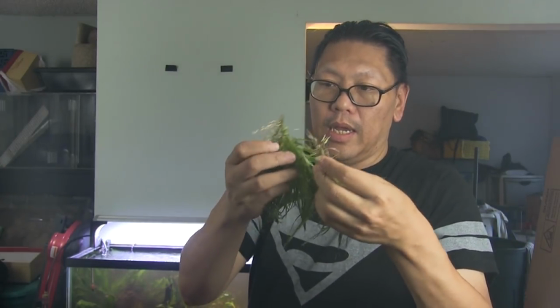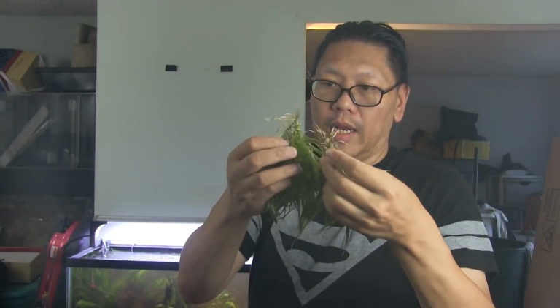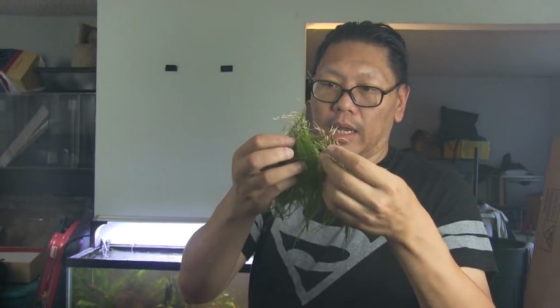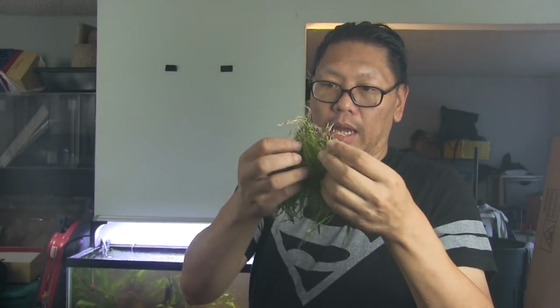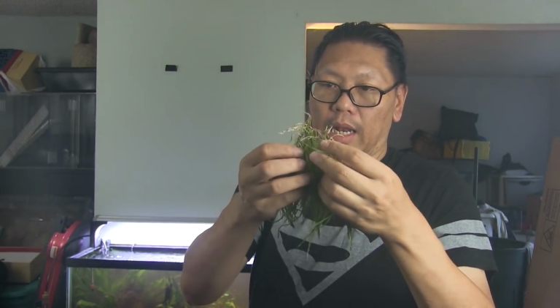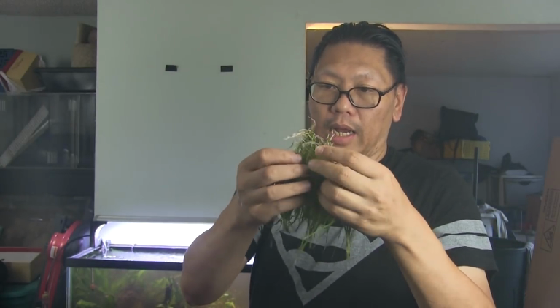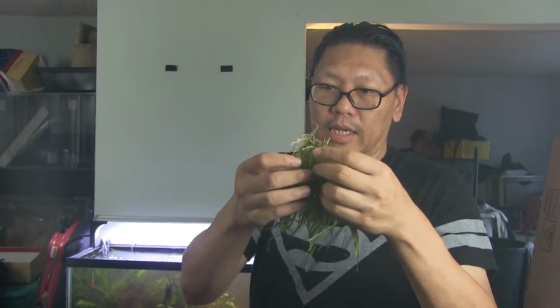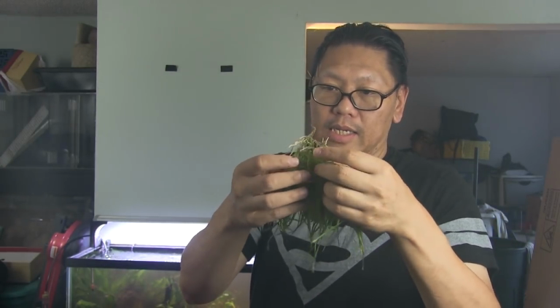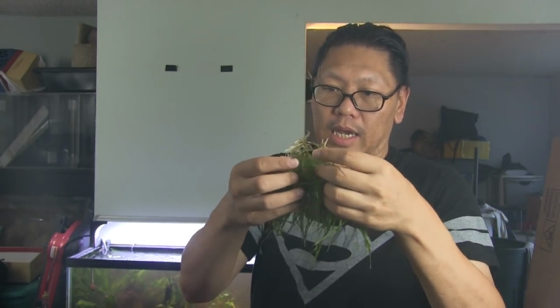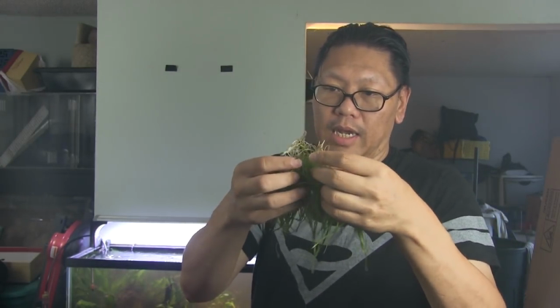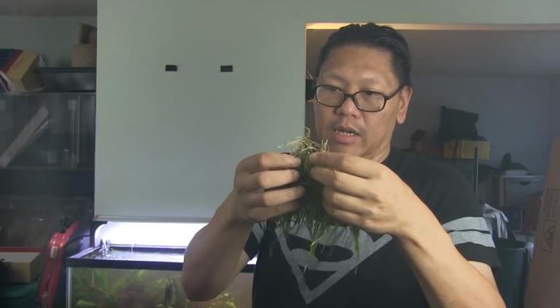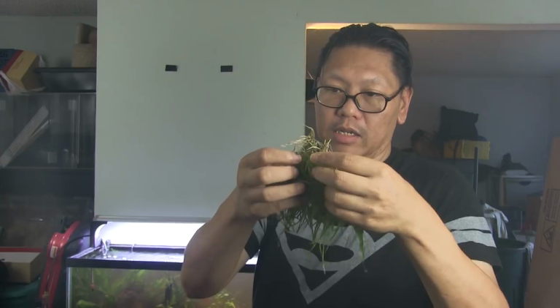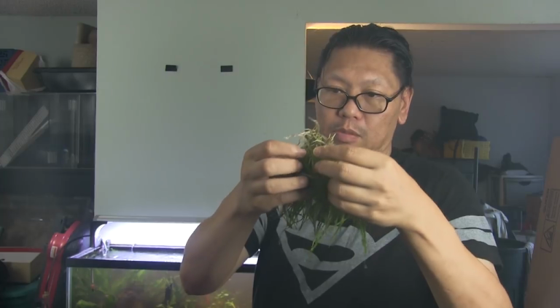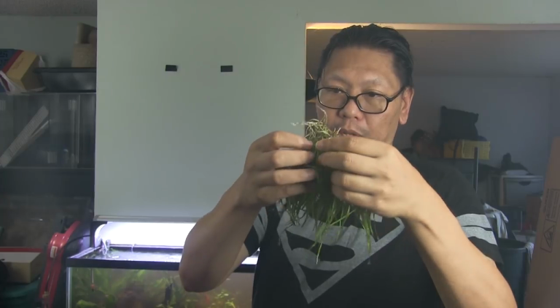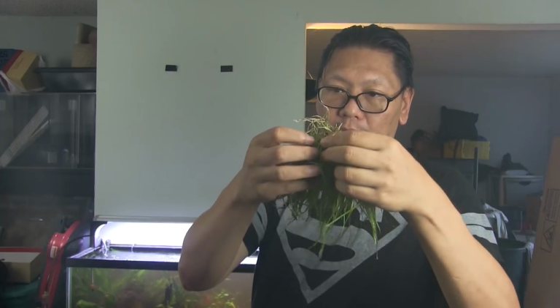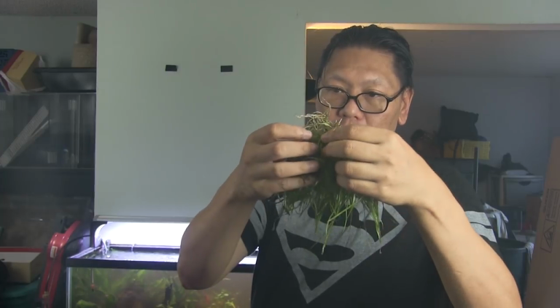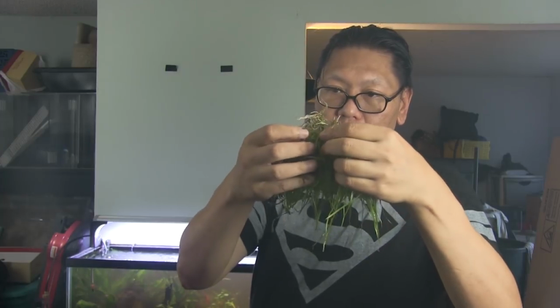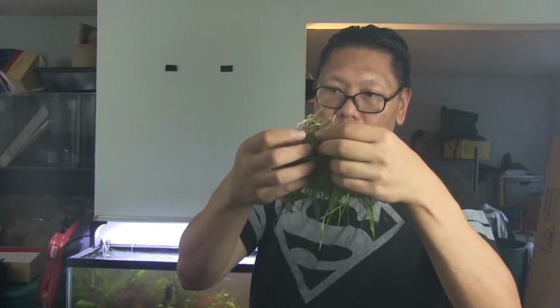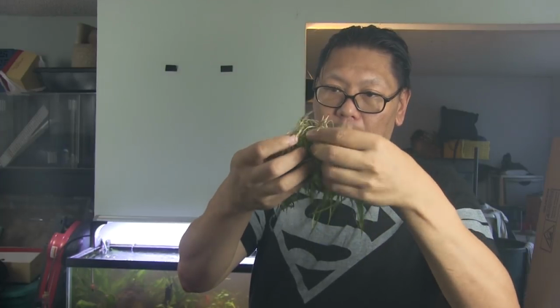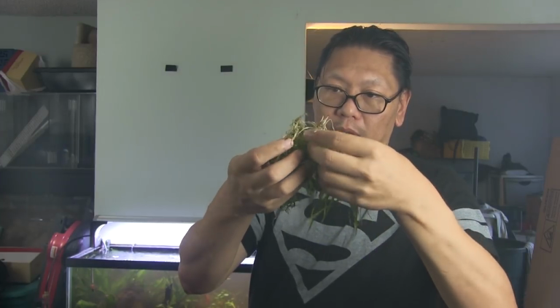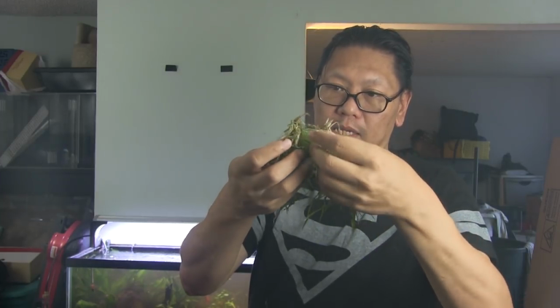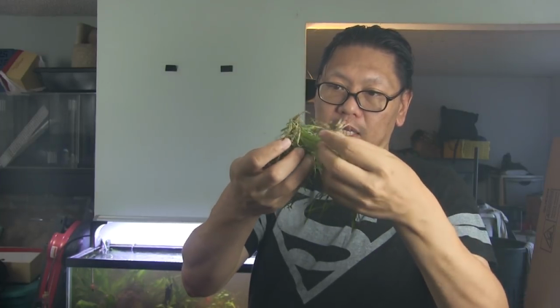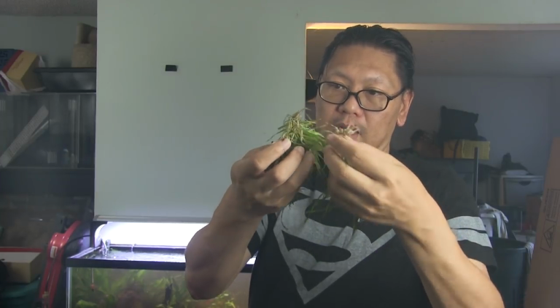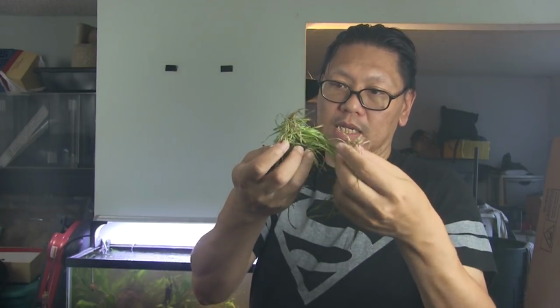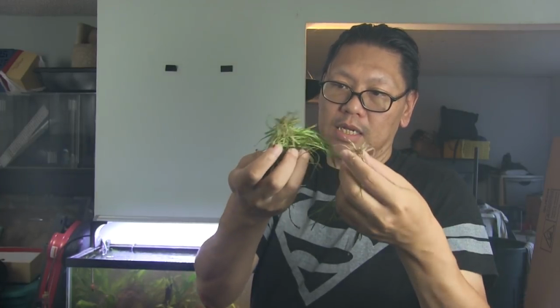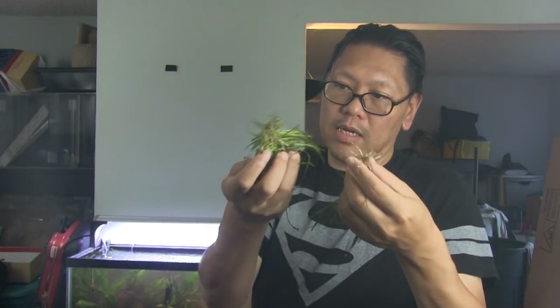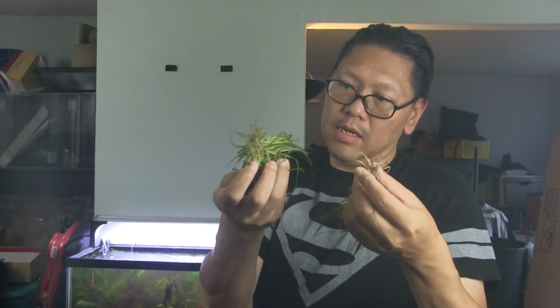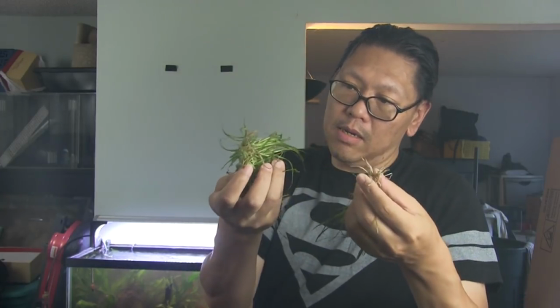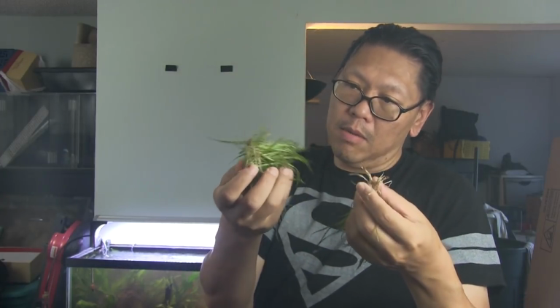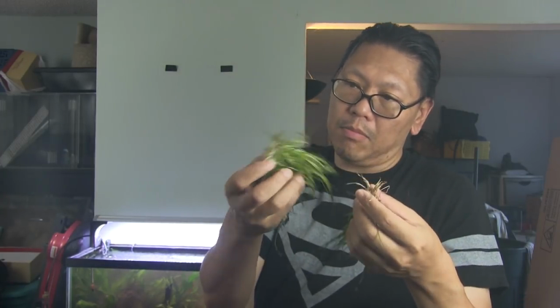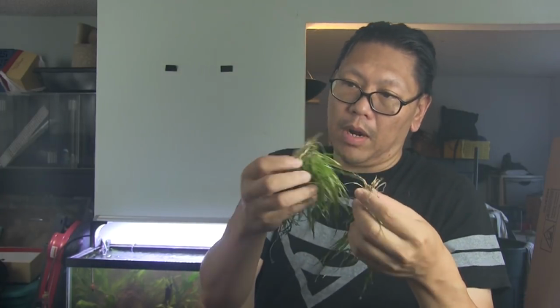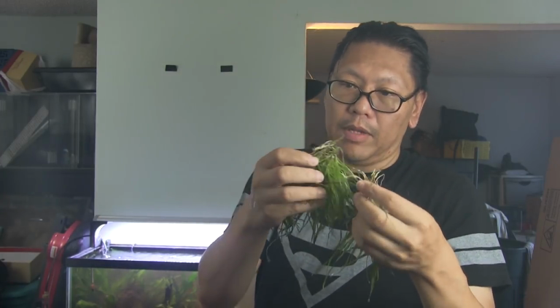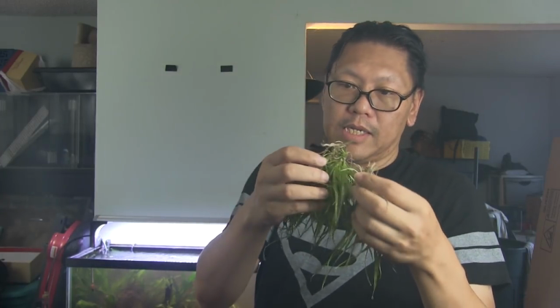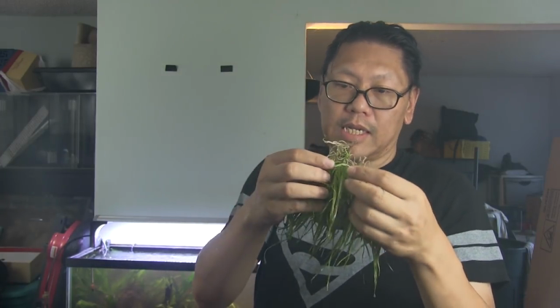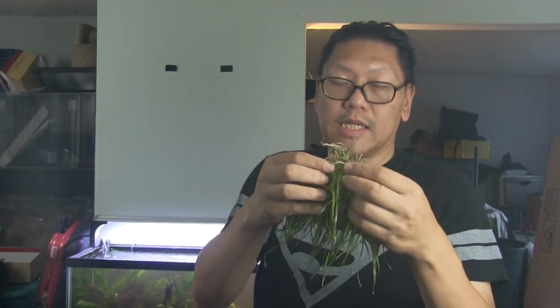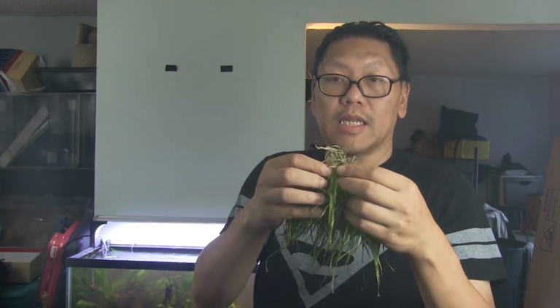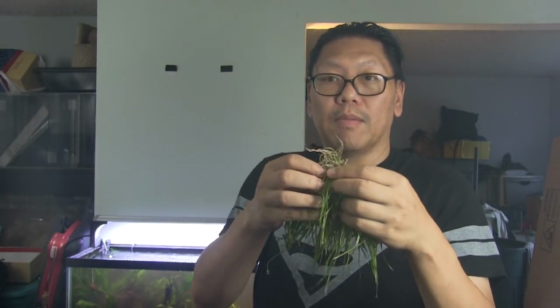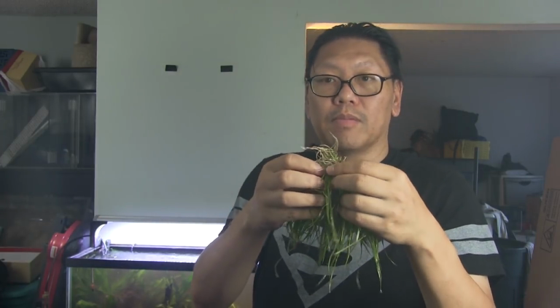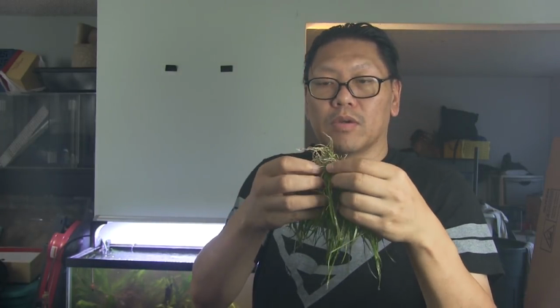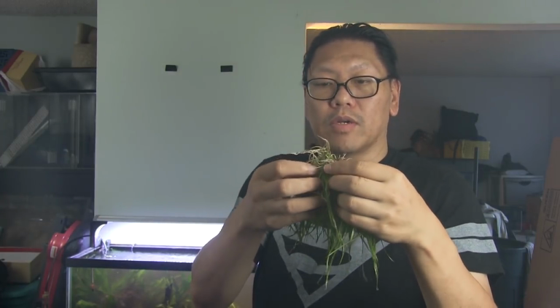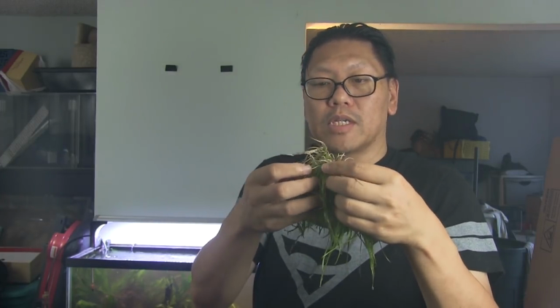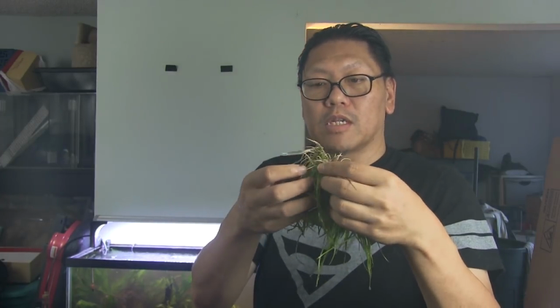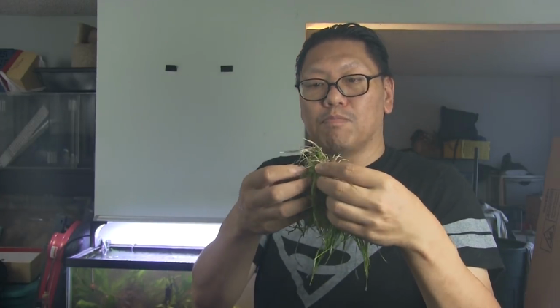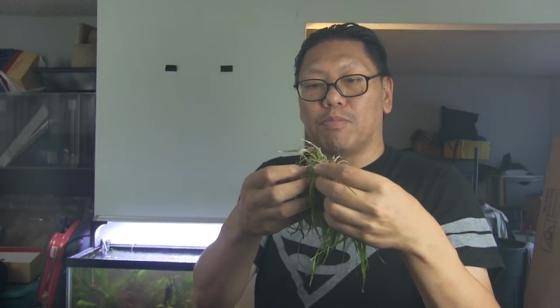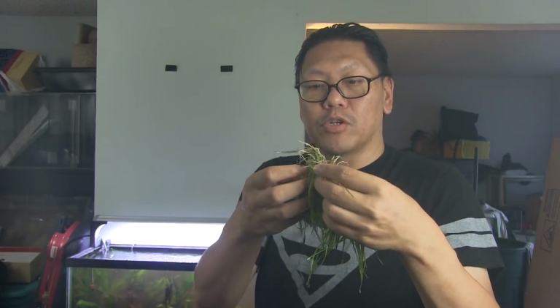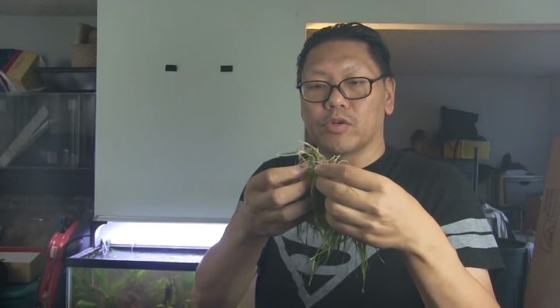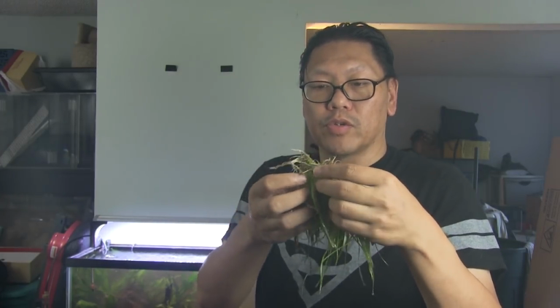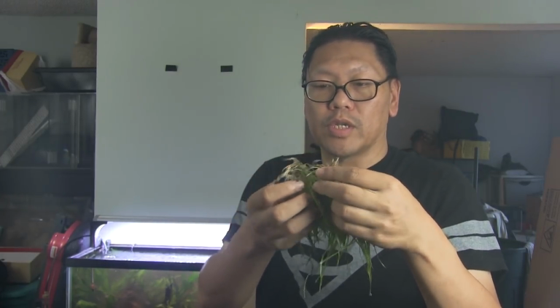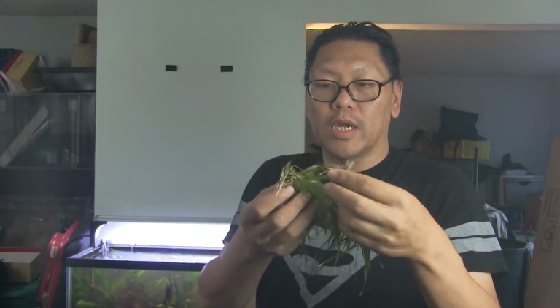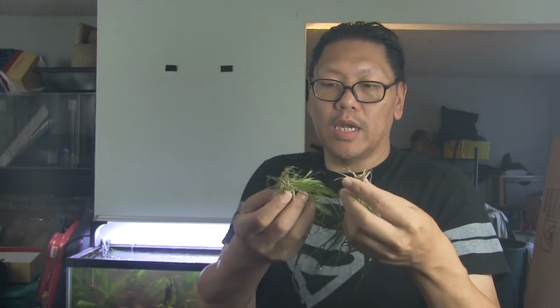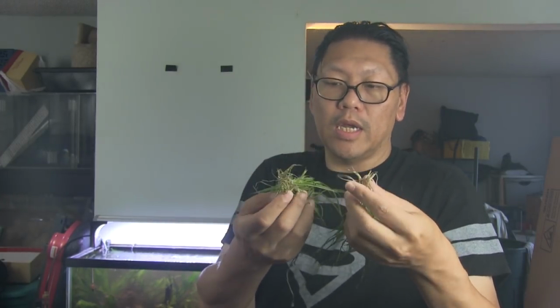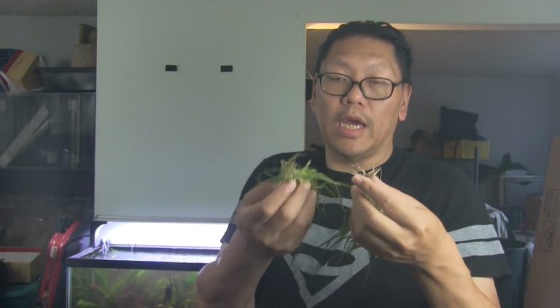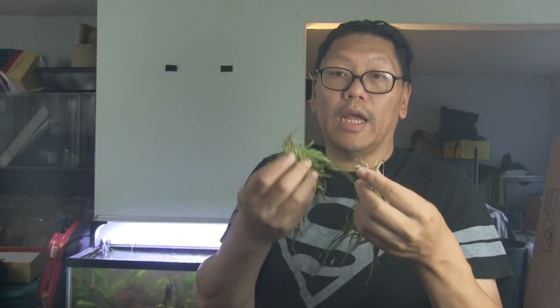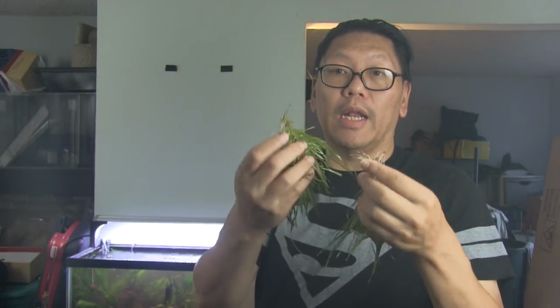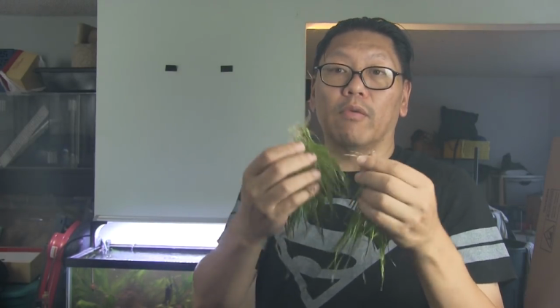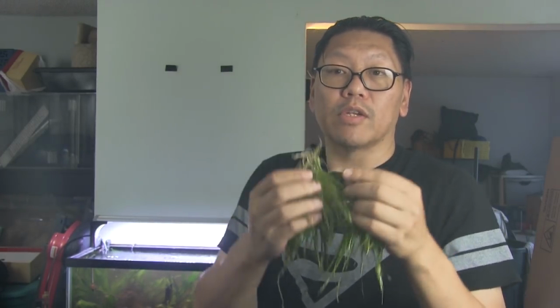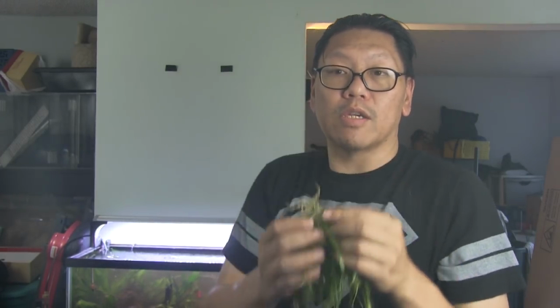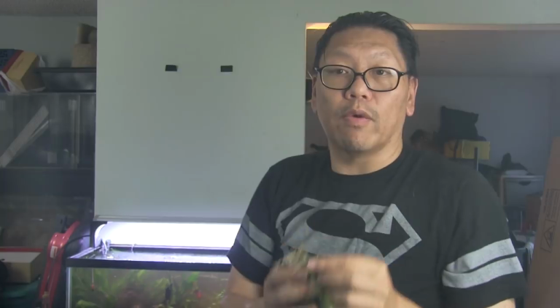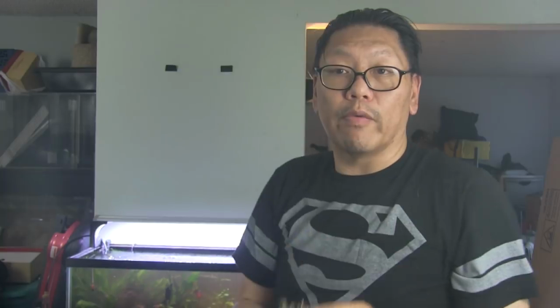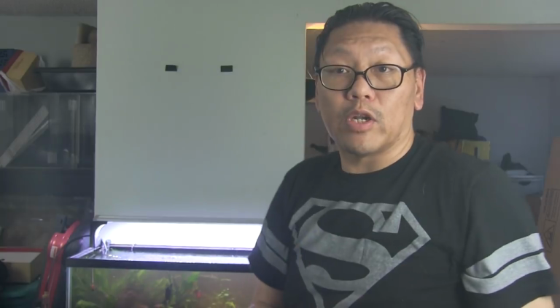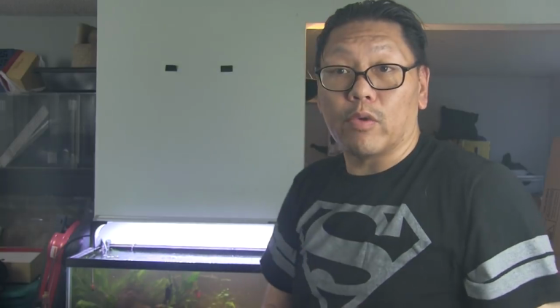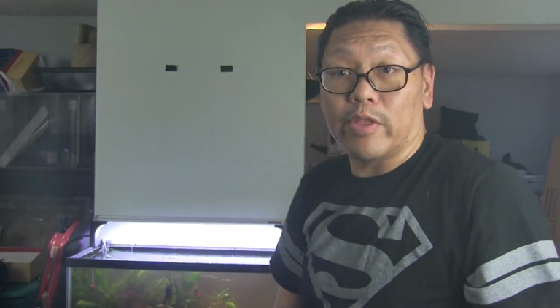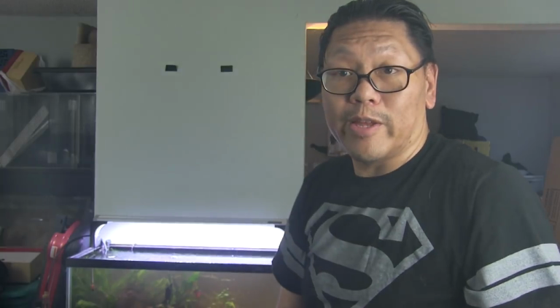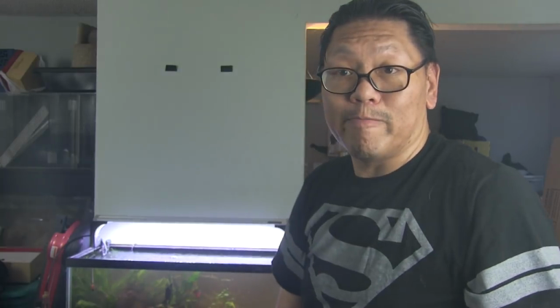Now what we're going to do is plant the blixa. And again, like I said, you could split this into about six stems or six bushels, and we'll see what we do with it.